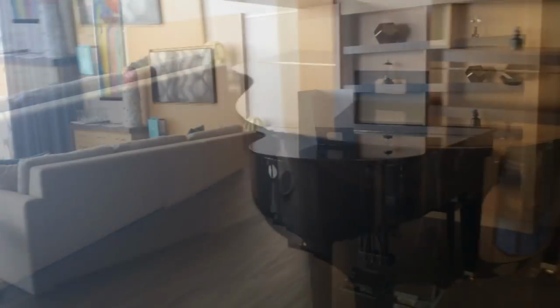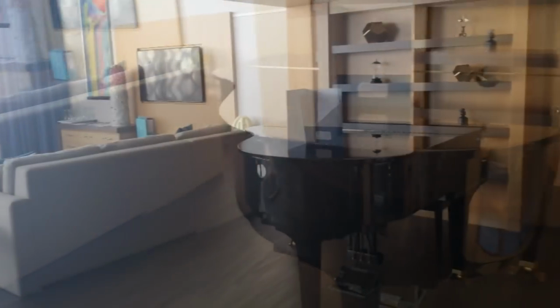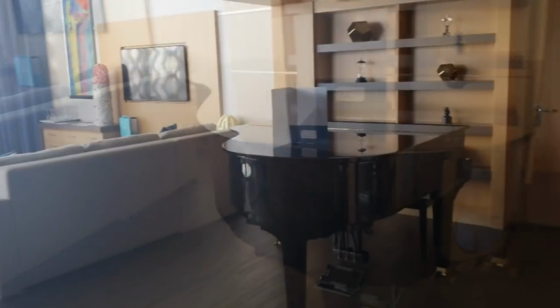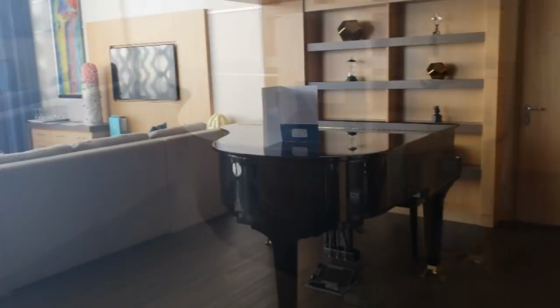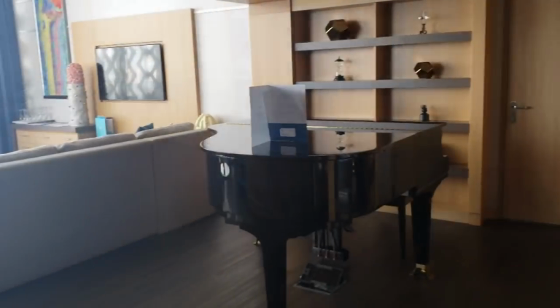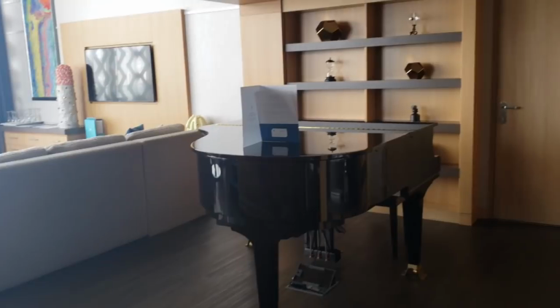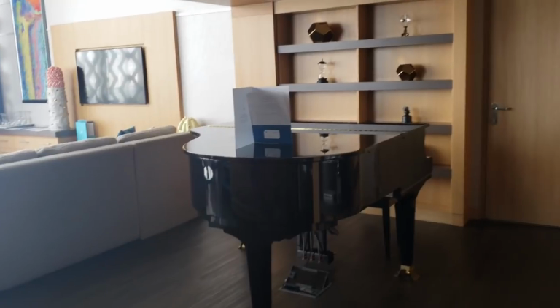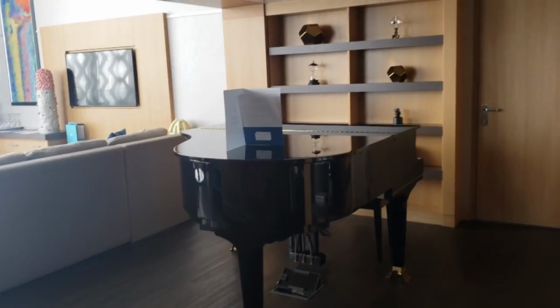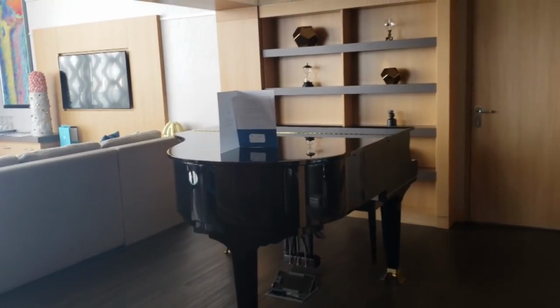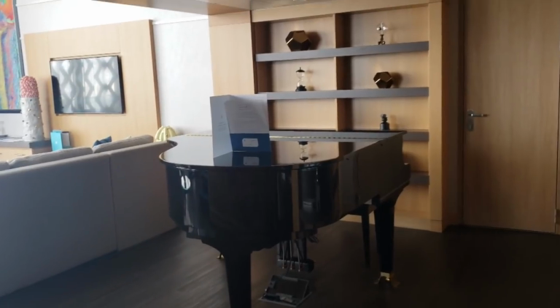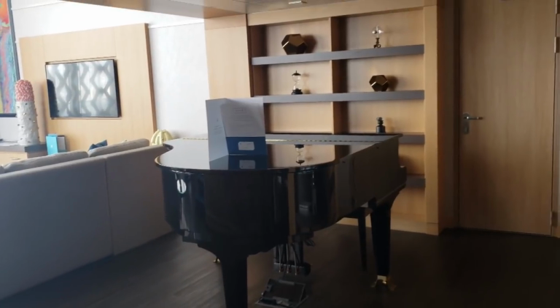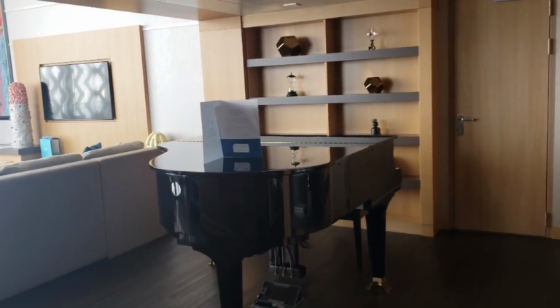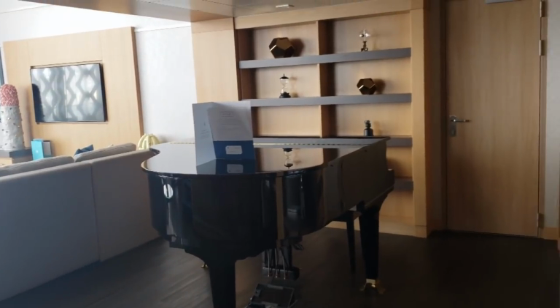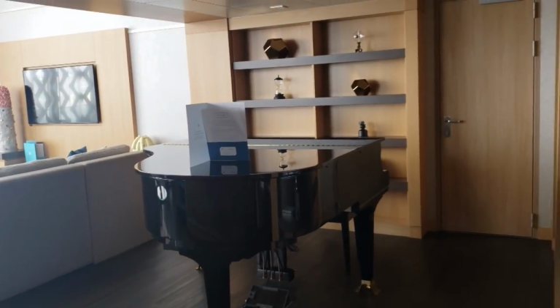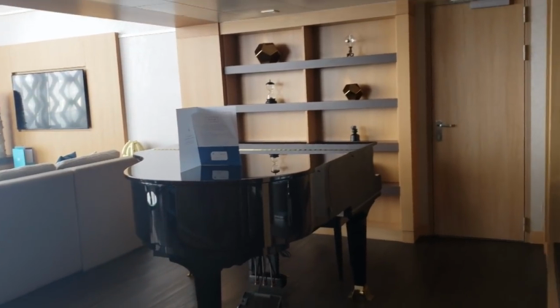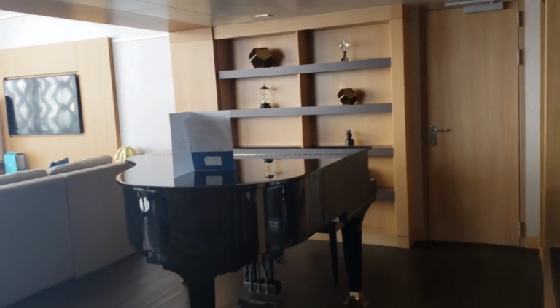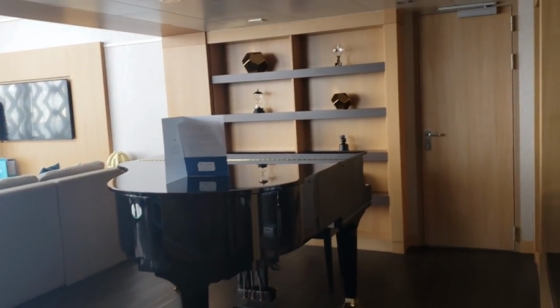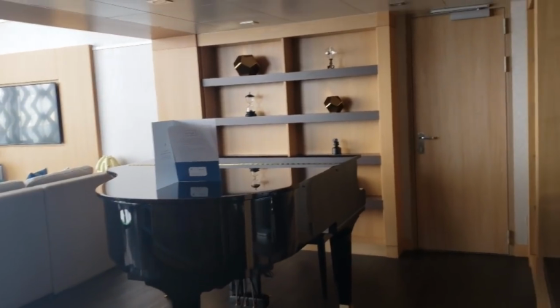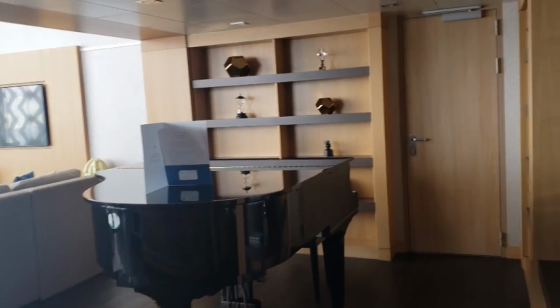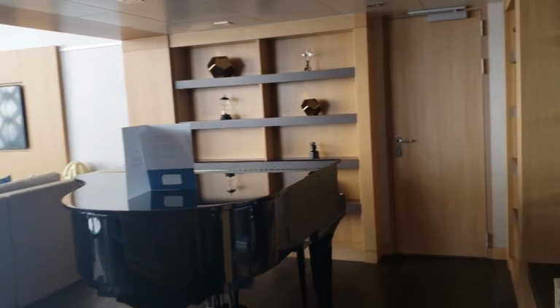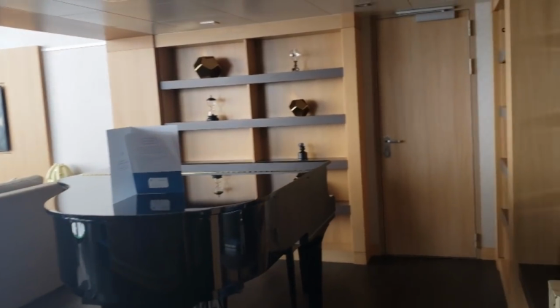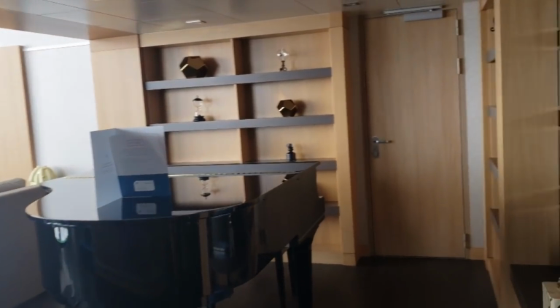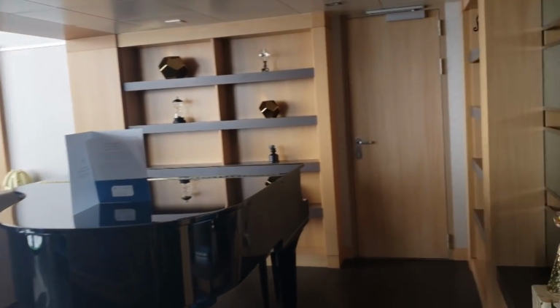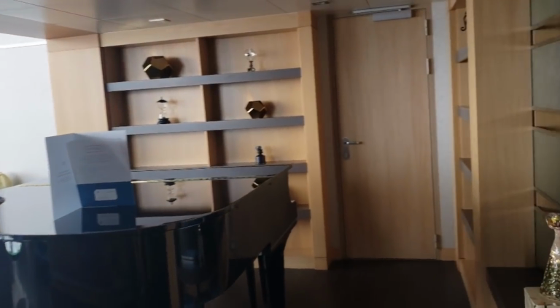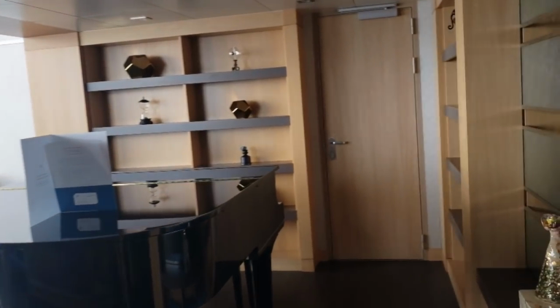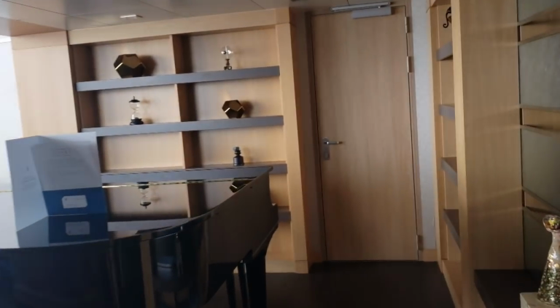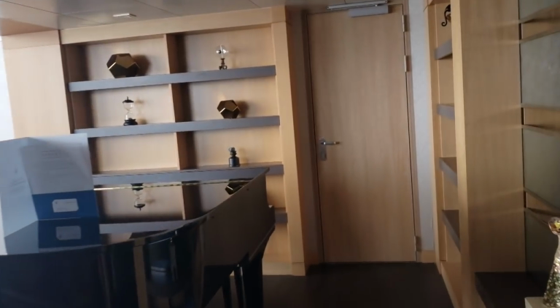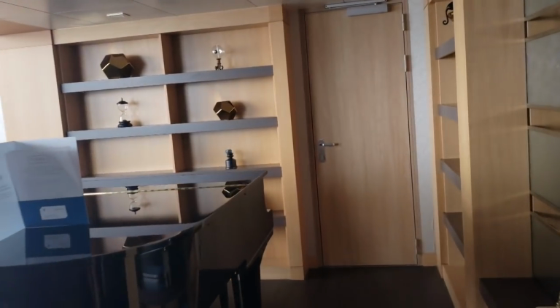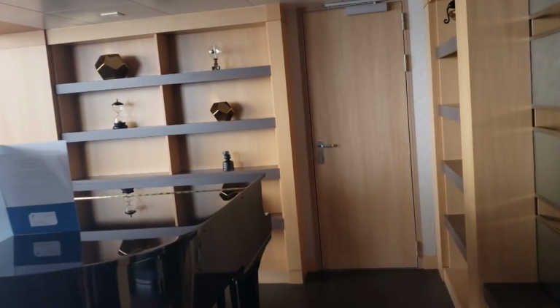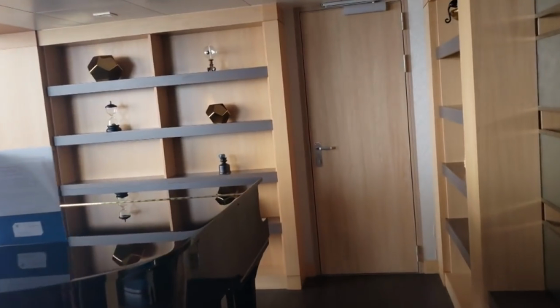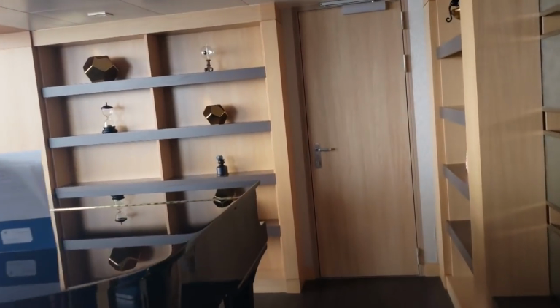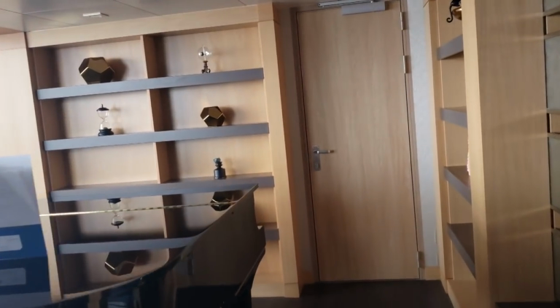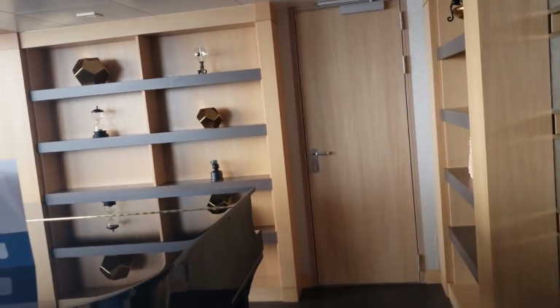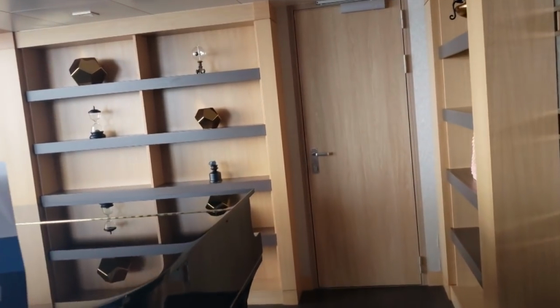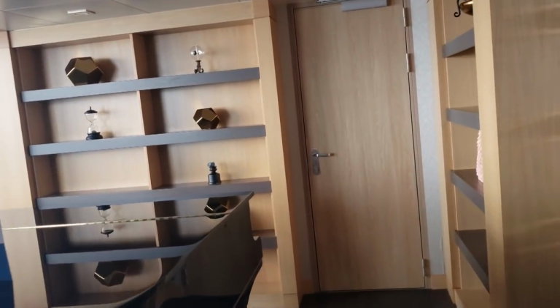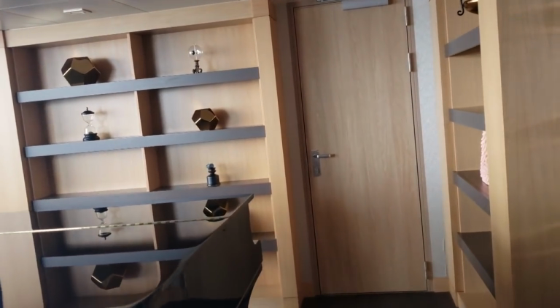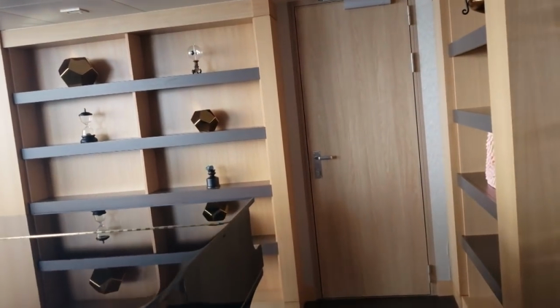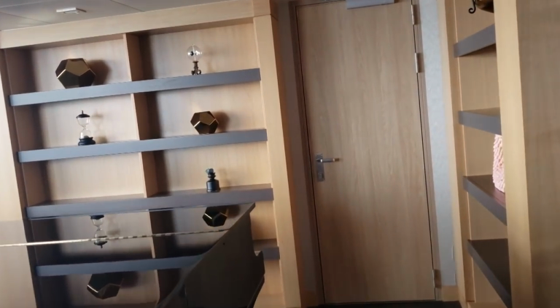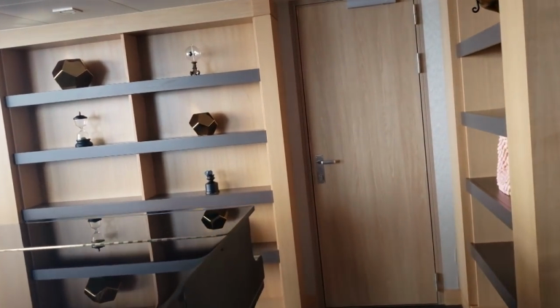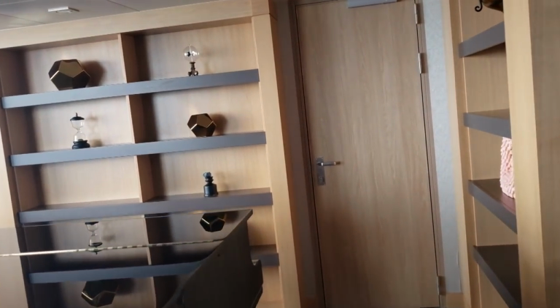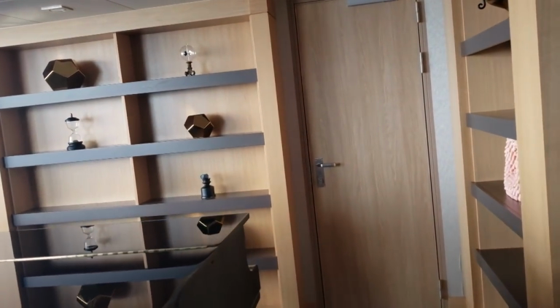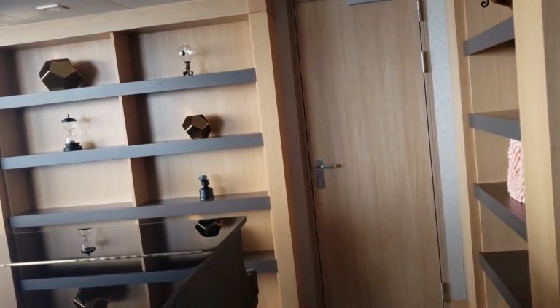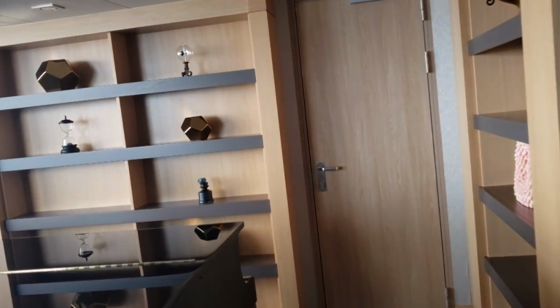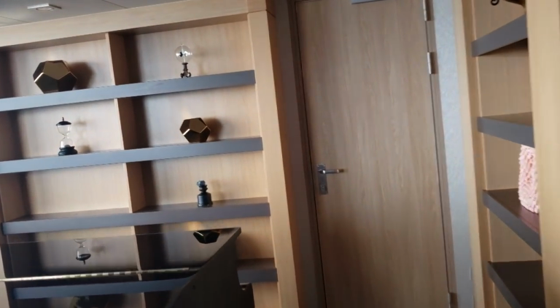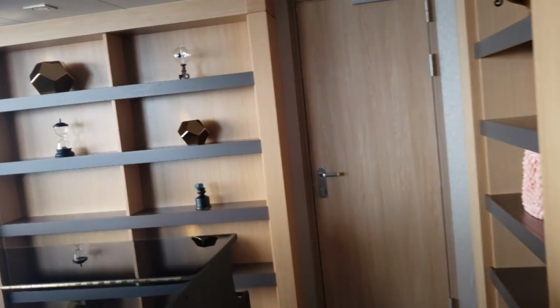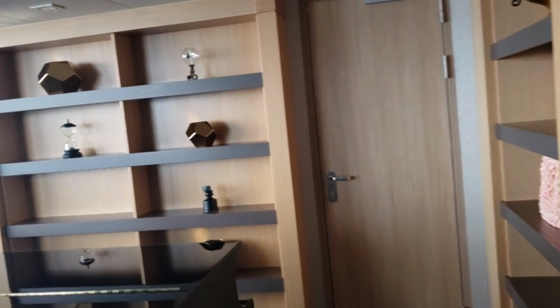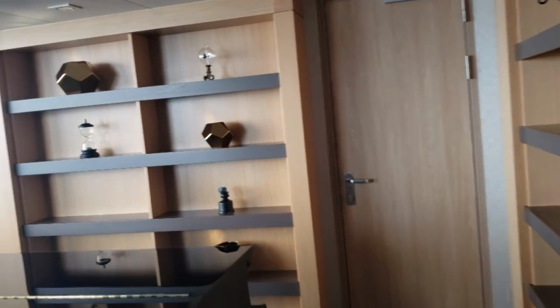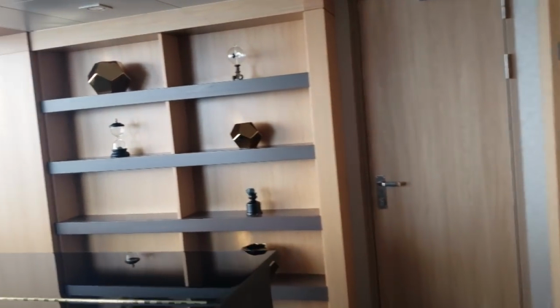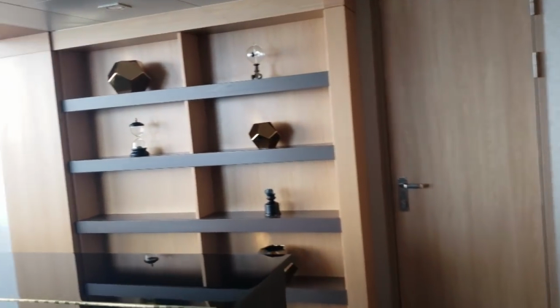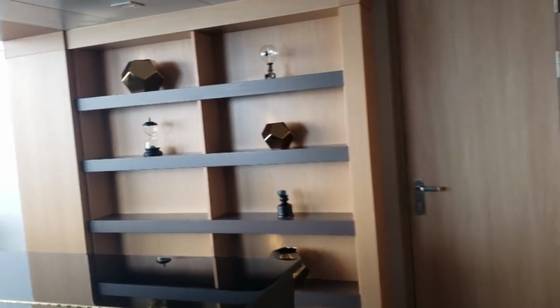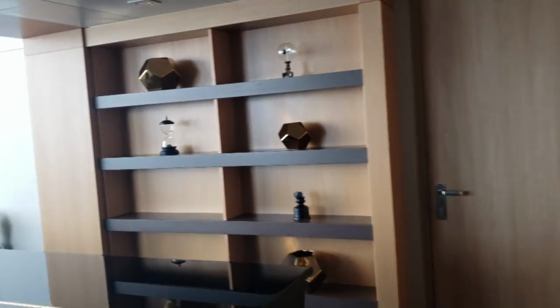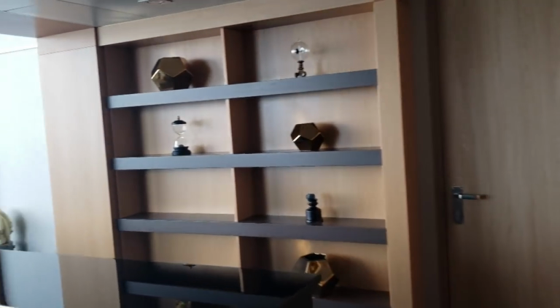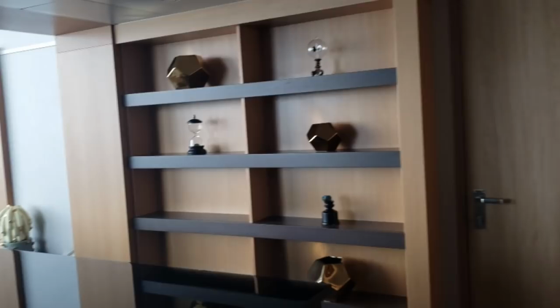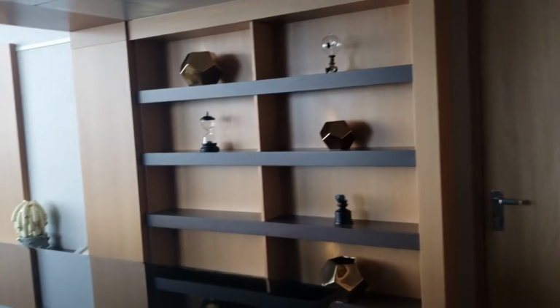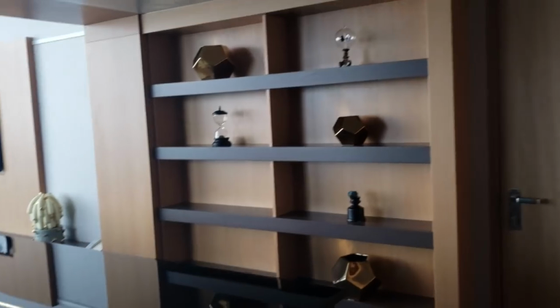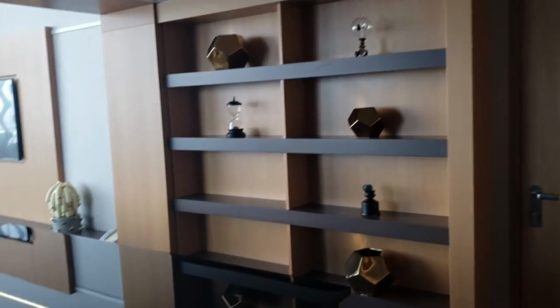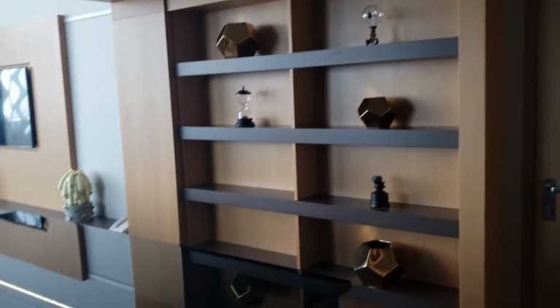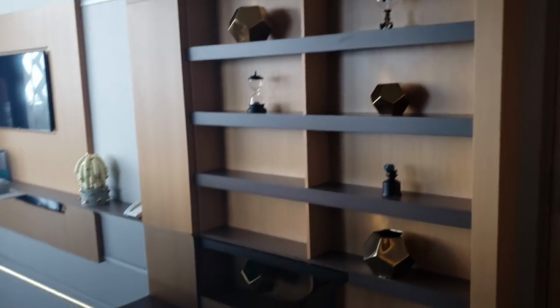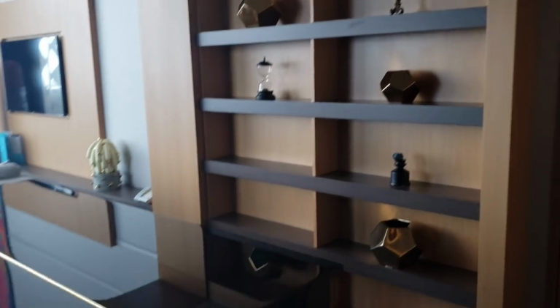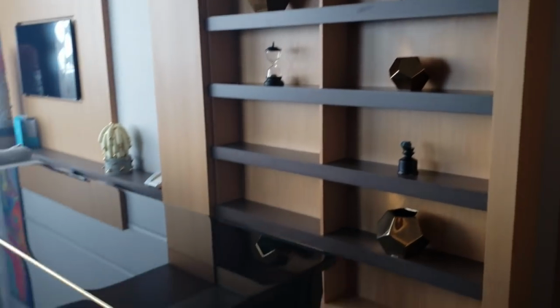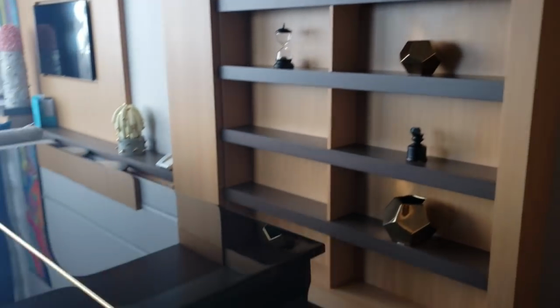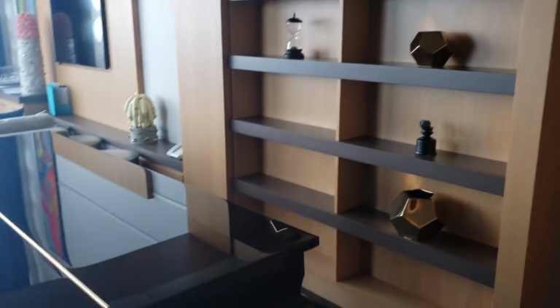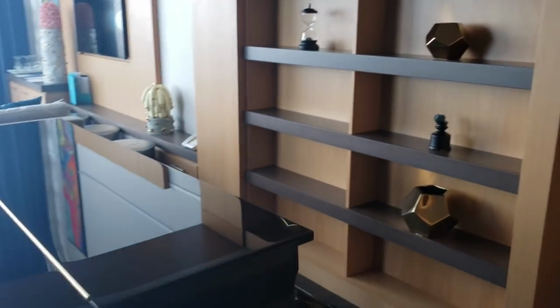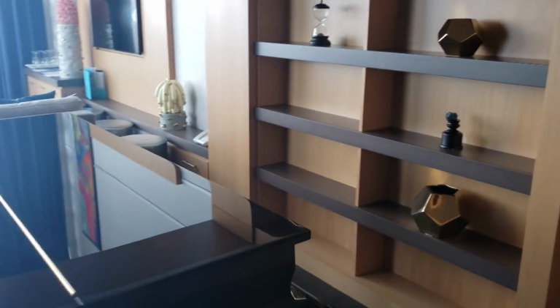Take a look at this grand piano. If anyone knows how to play the piano, you can enjoy a grand piano right here in the room.